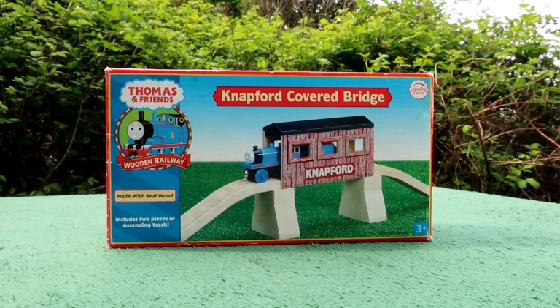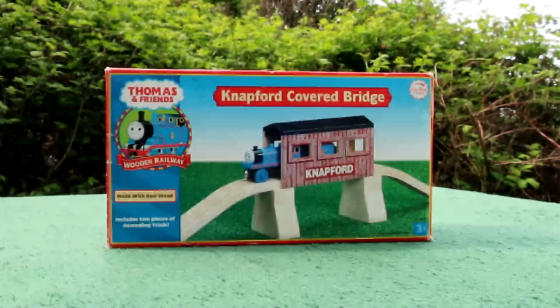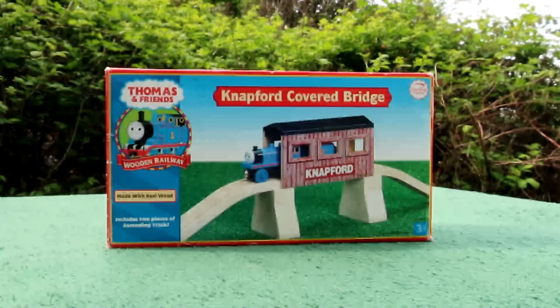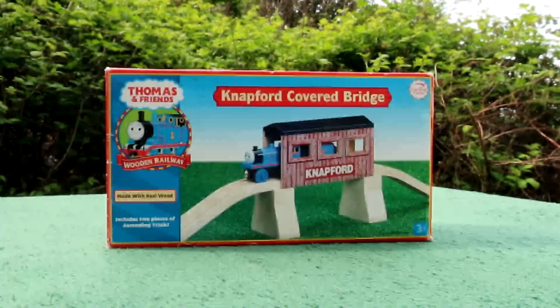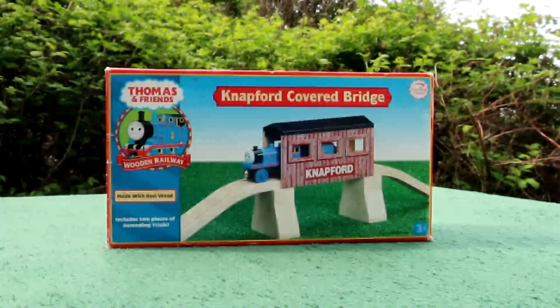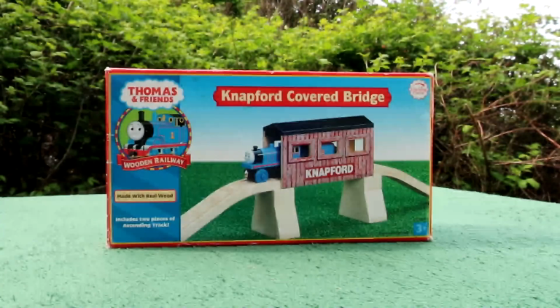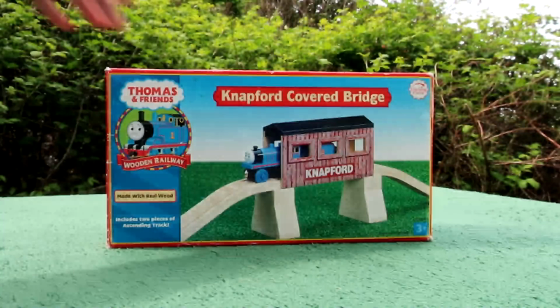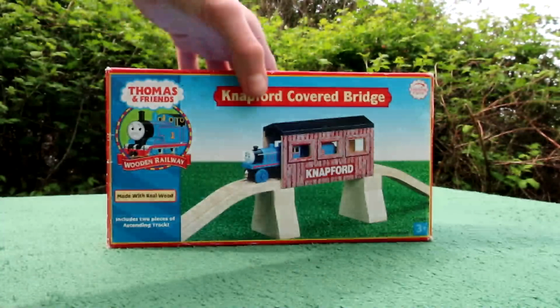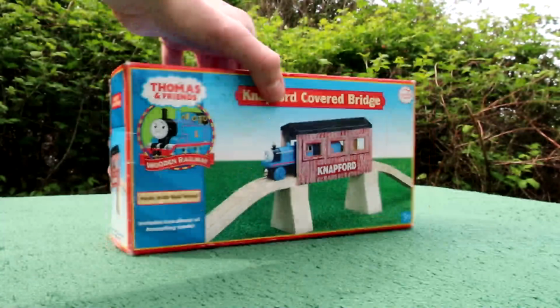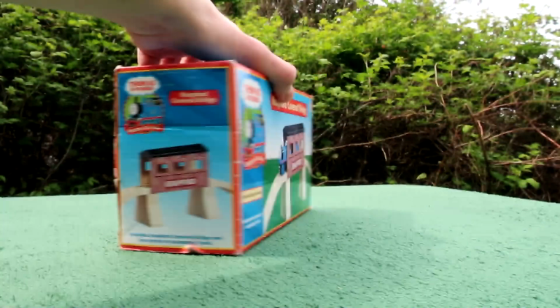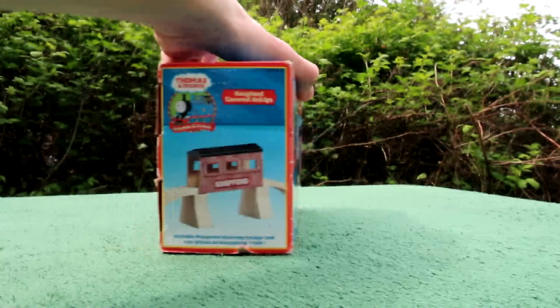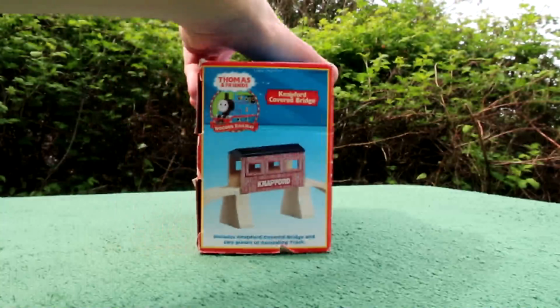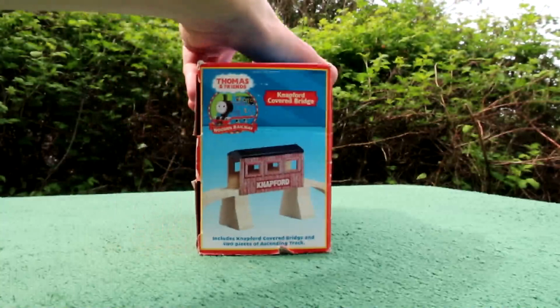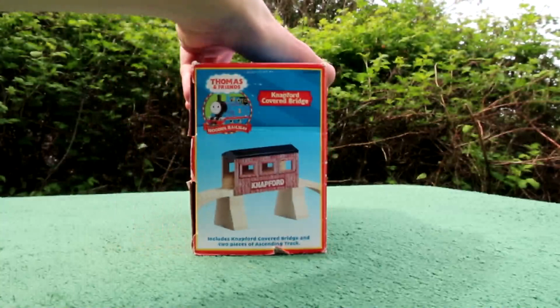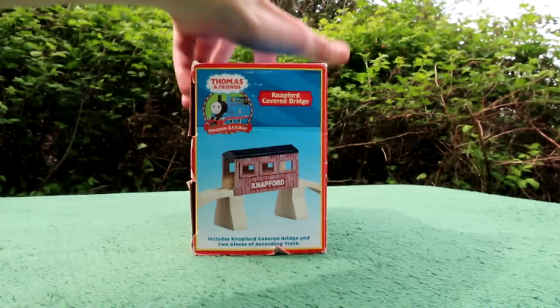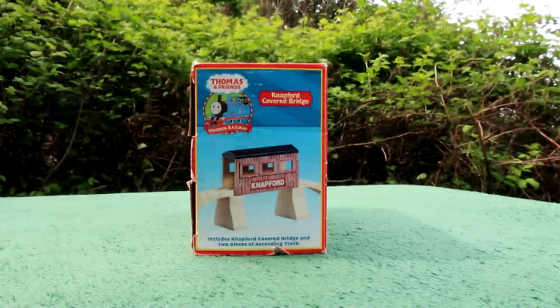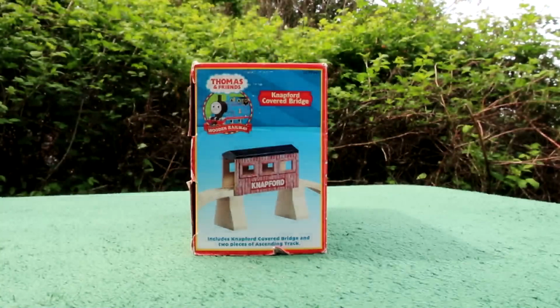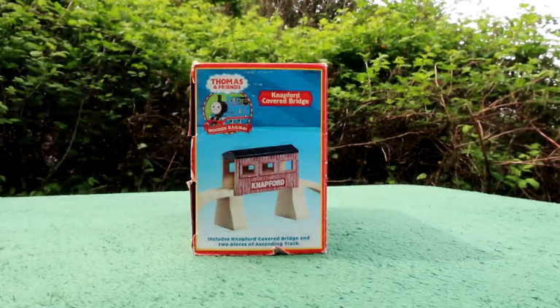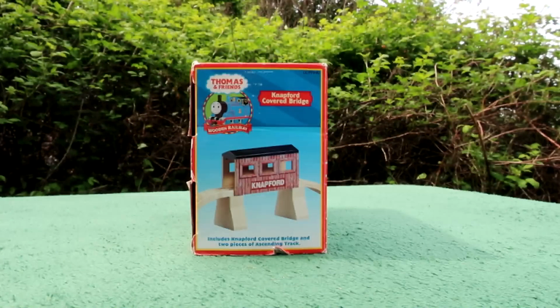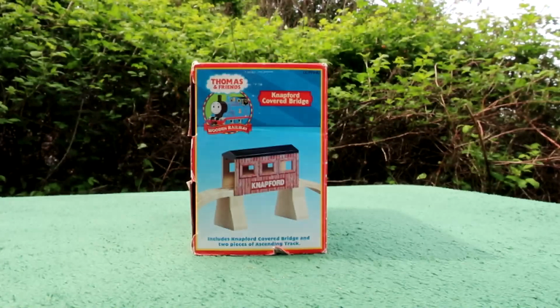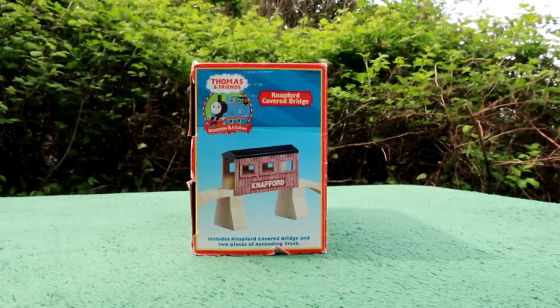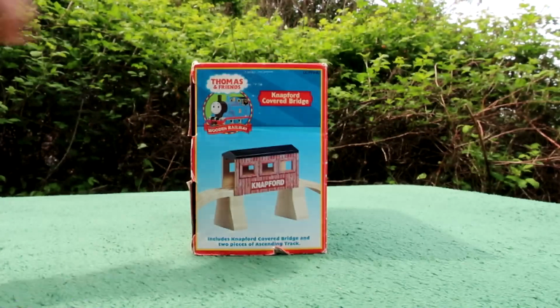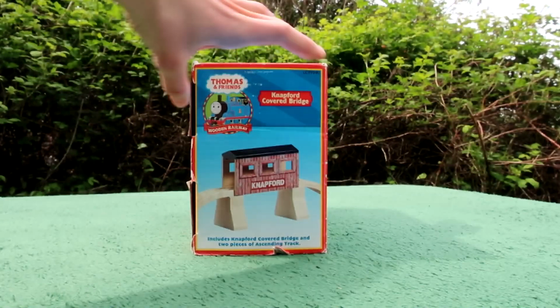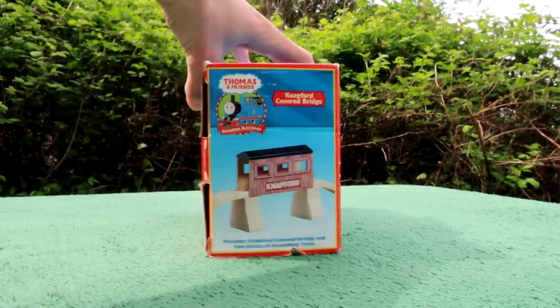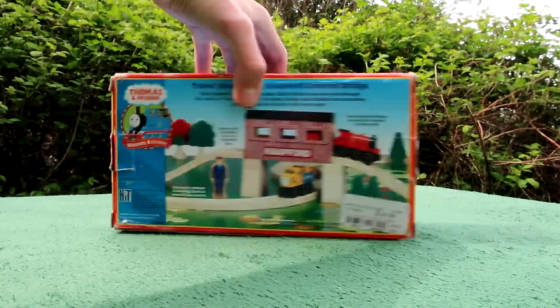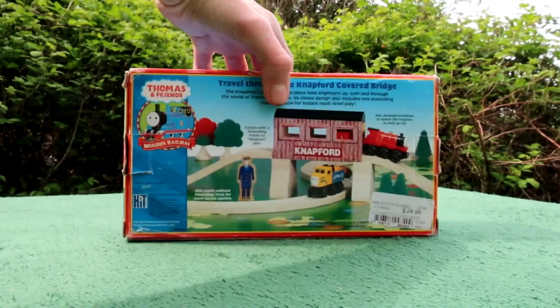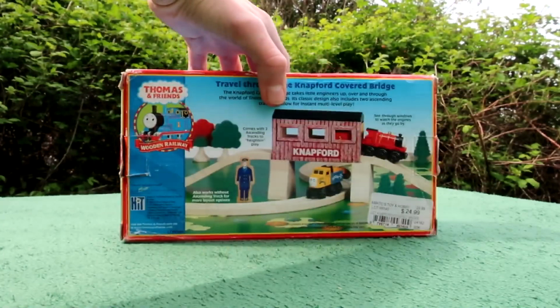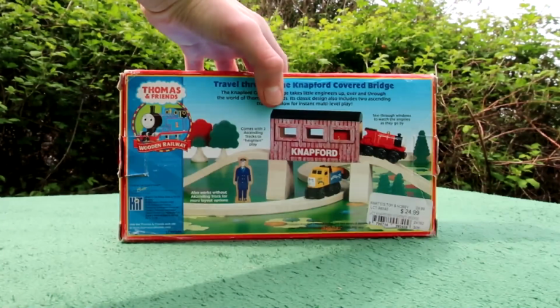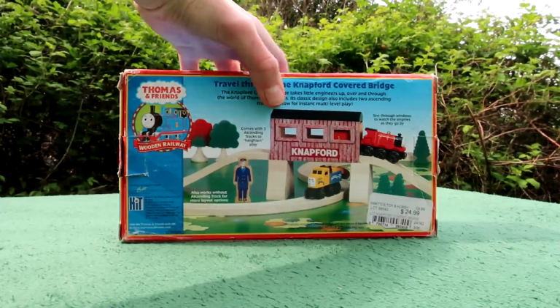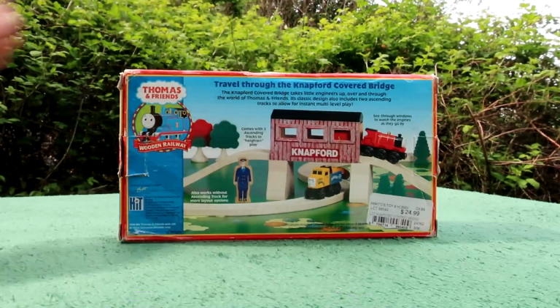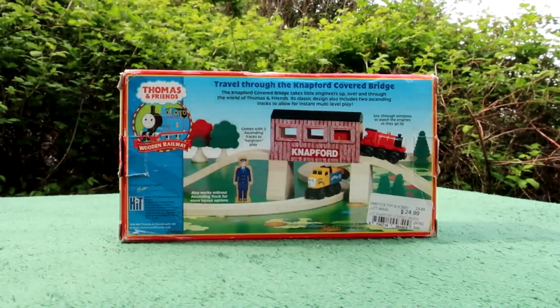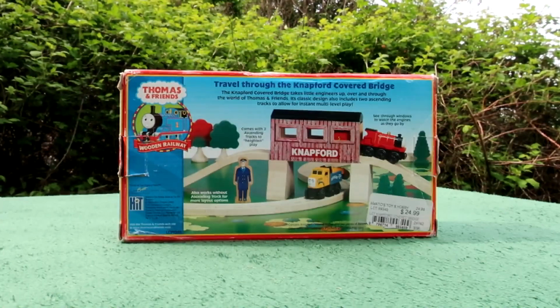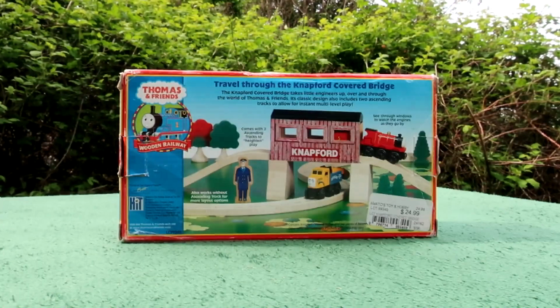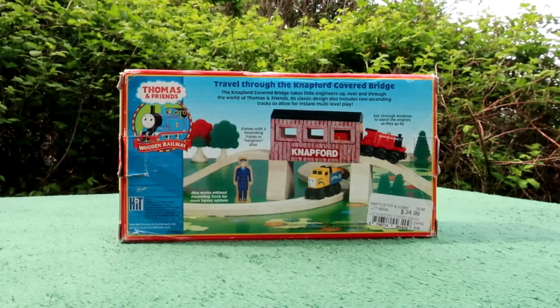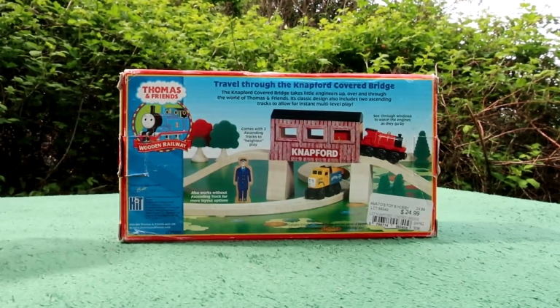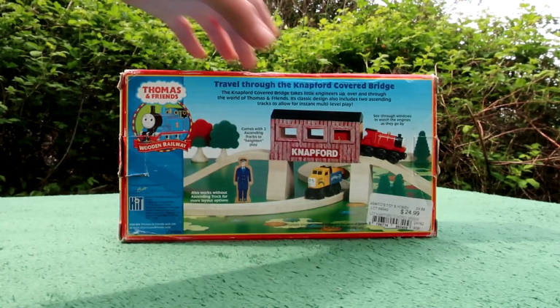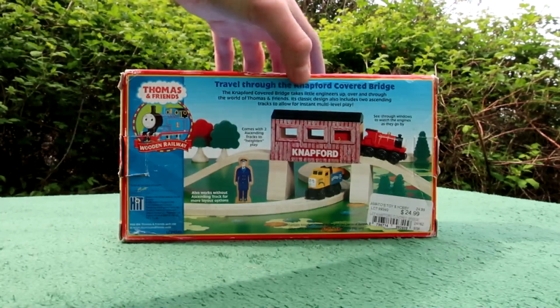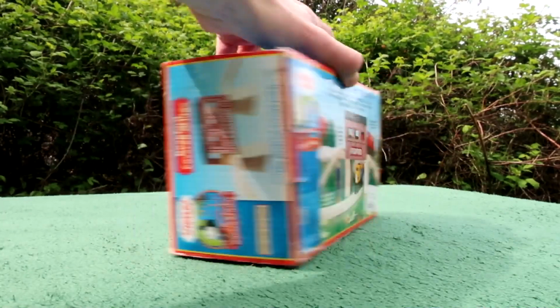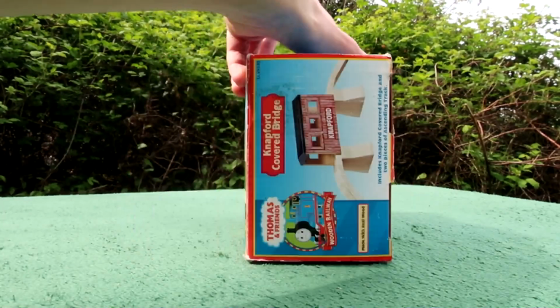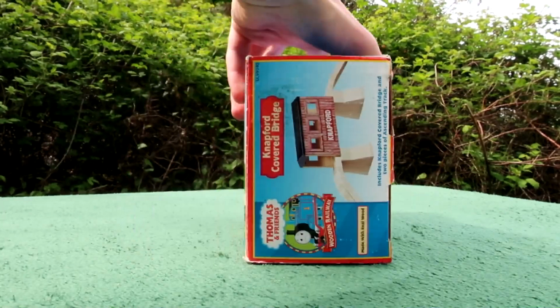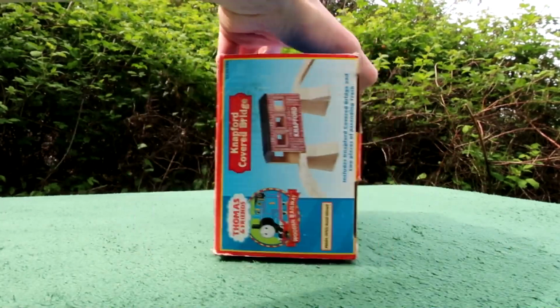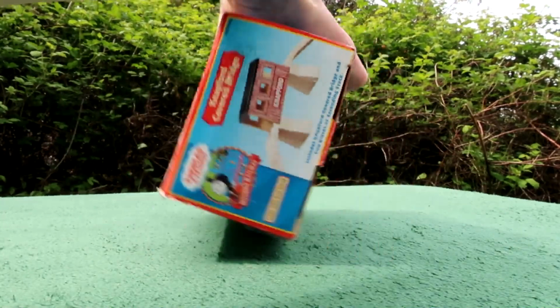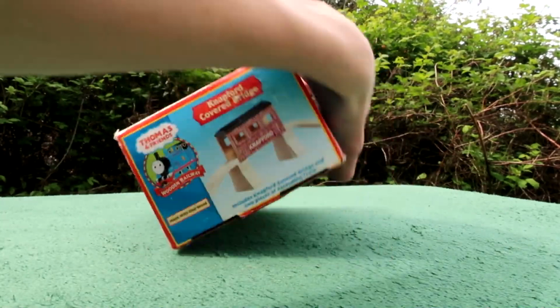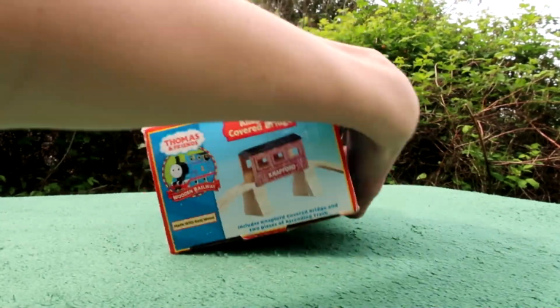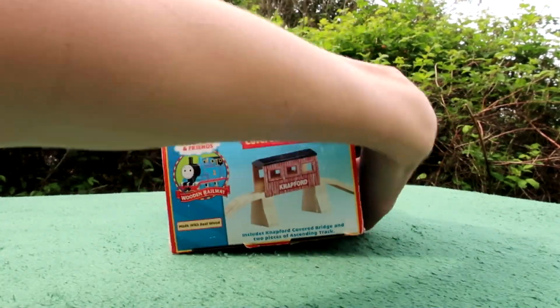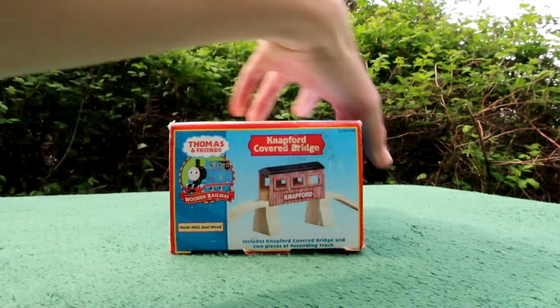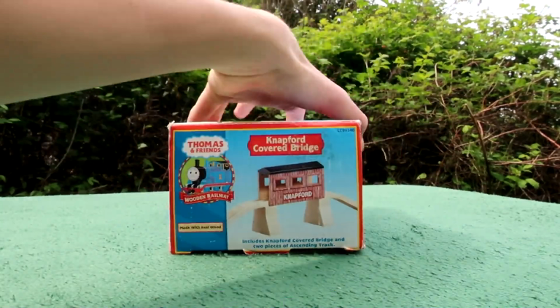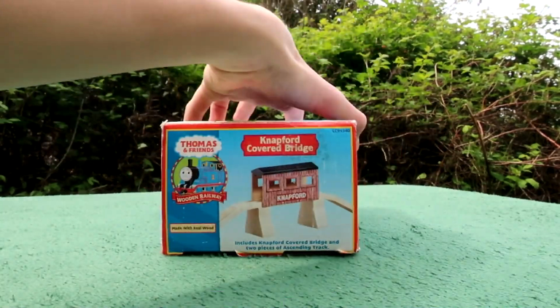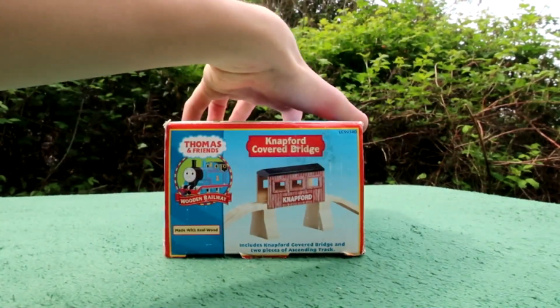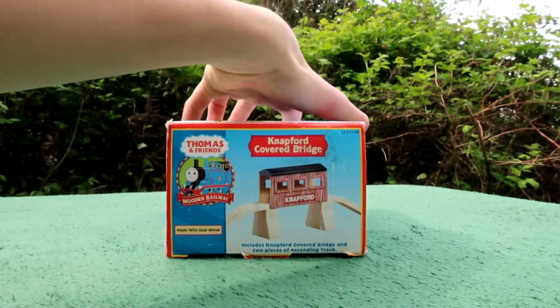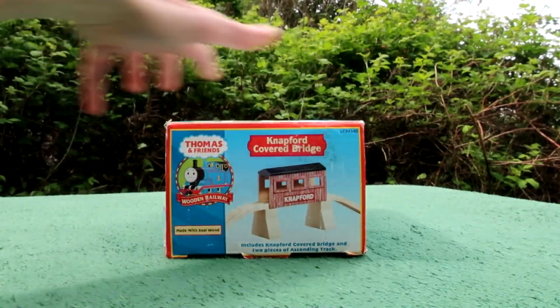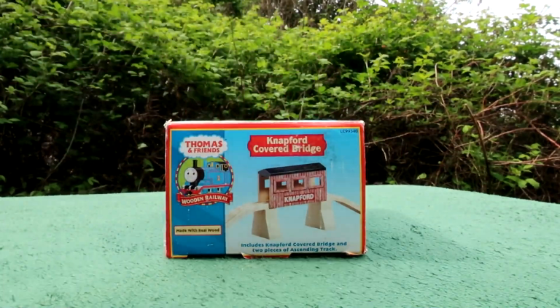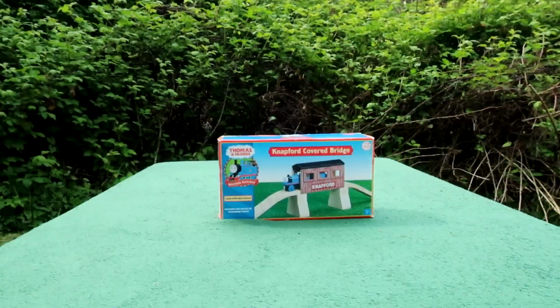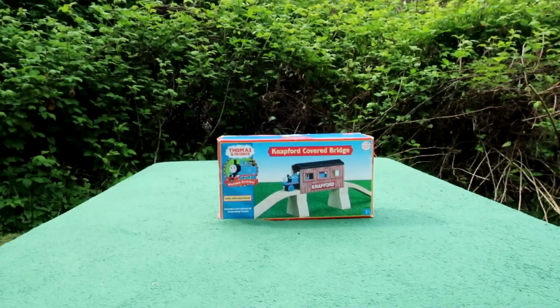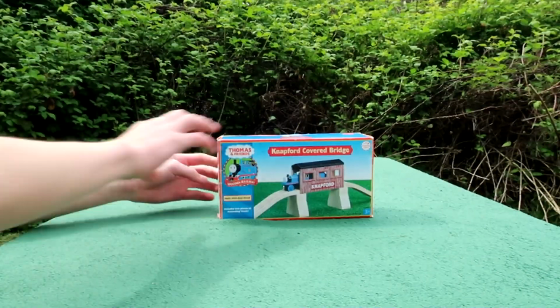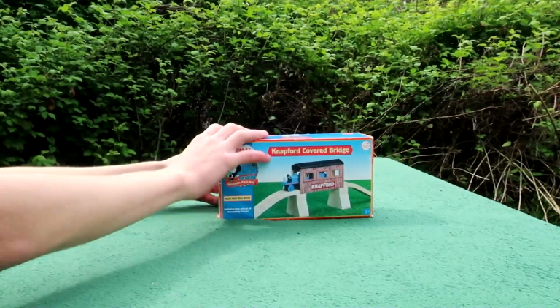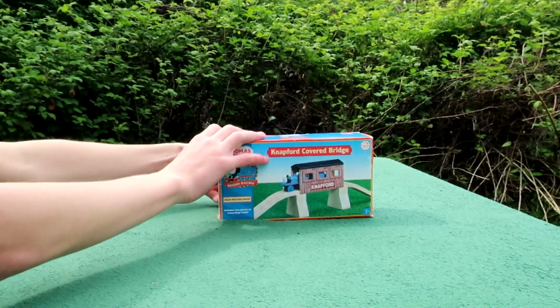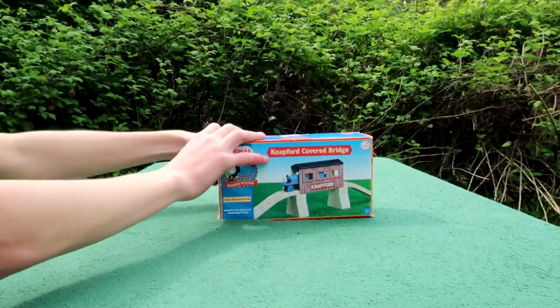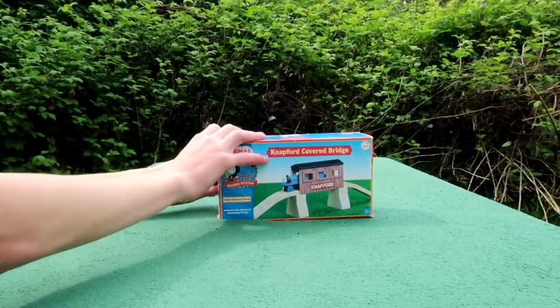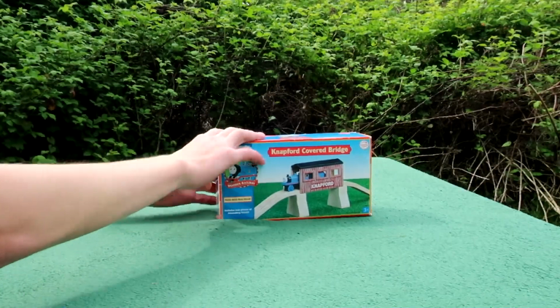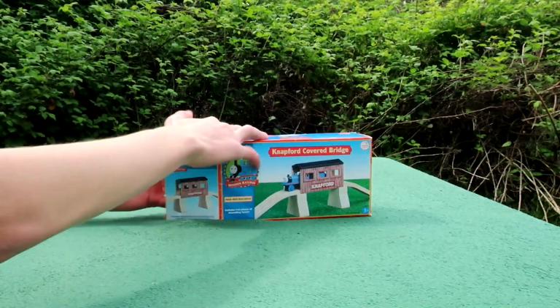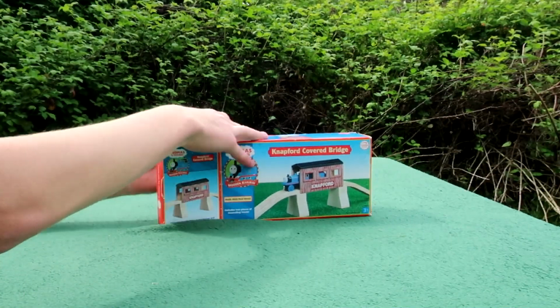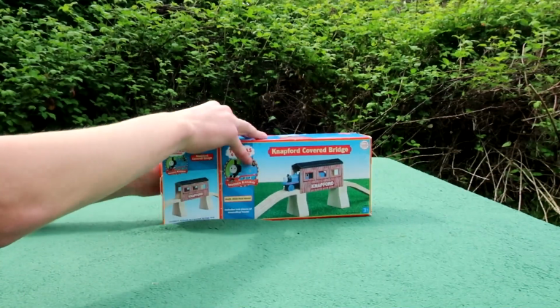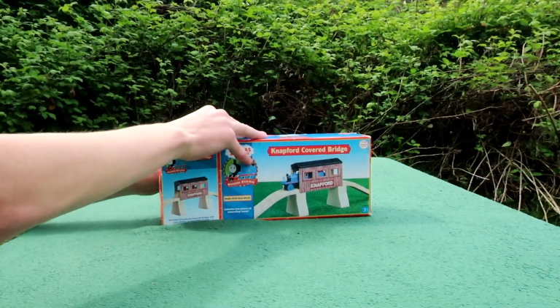Hello, I'm Wooden Toby, here to review the Thomas Wooden Railway Knappford Covered Bridge. Let's go ahead and open it up.